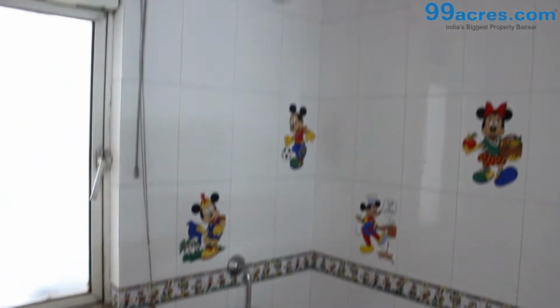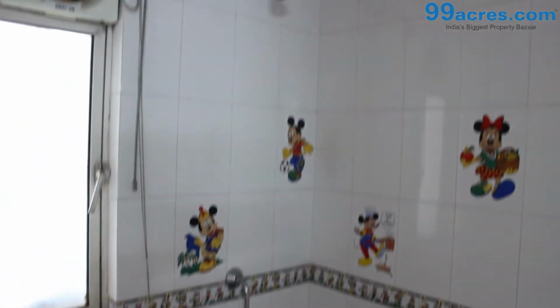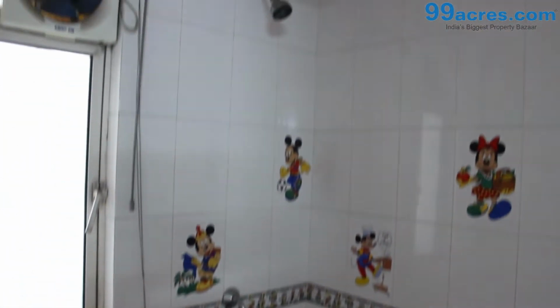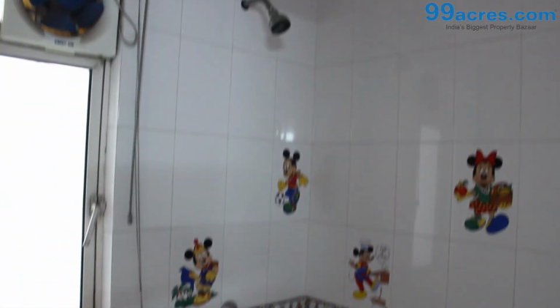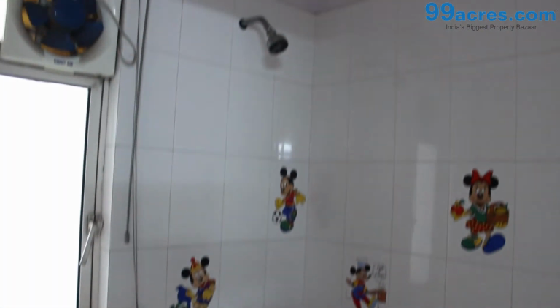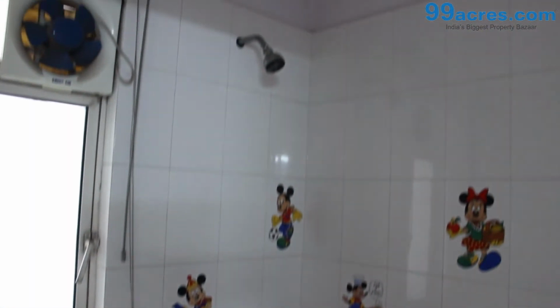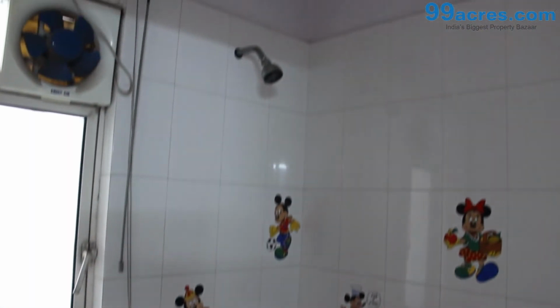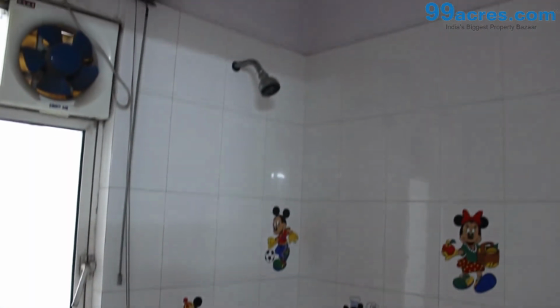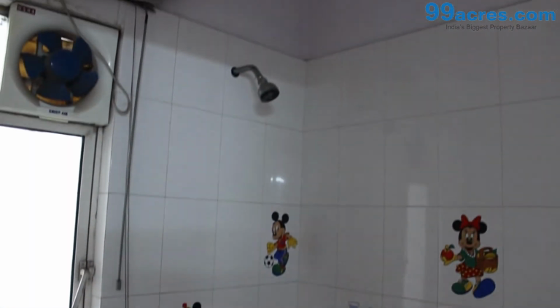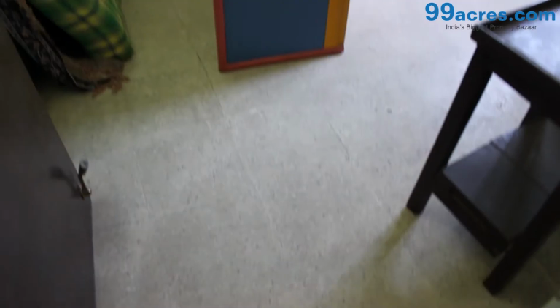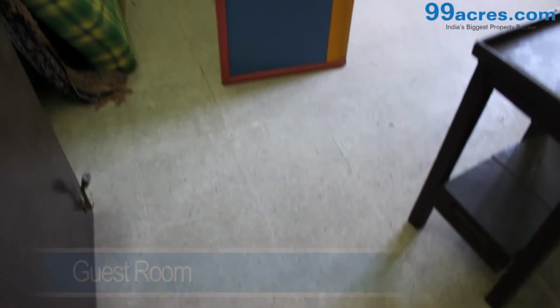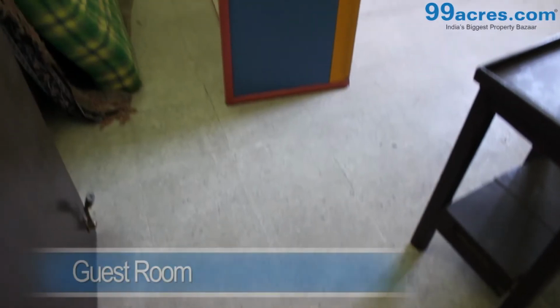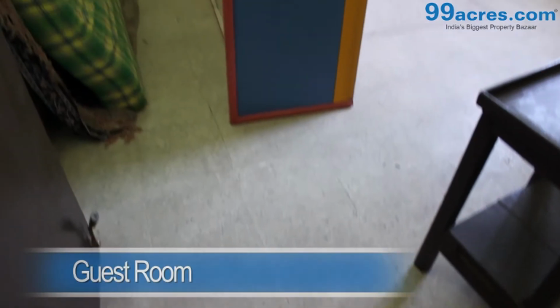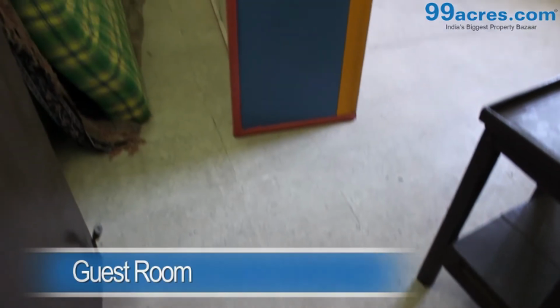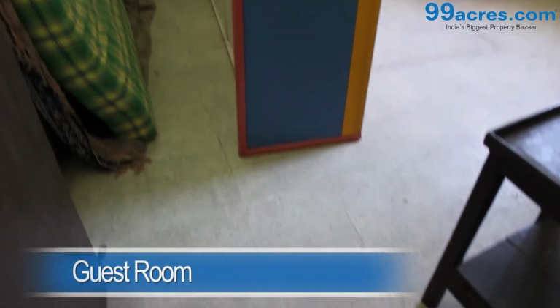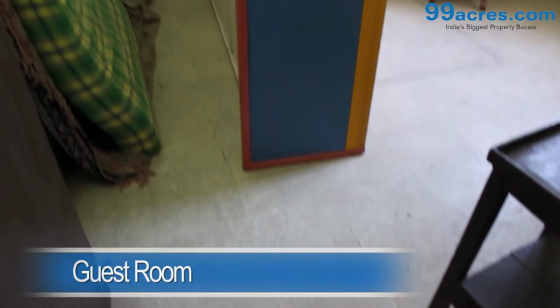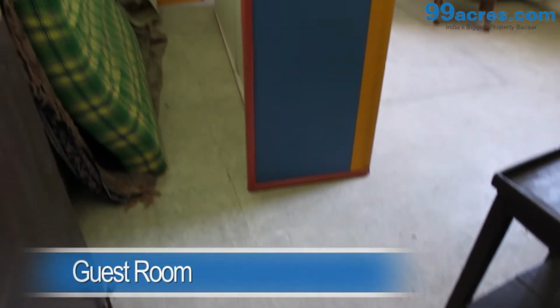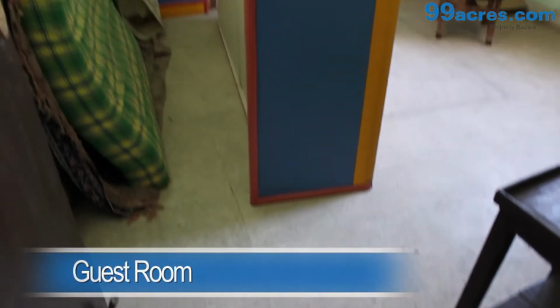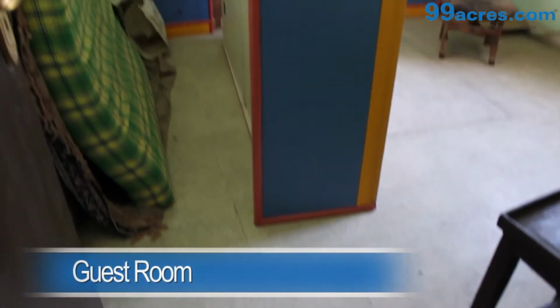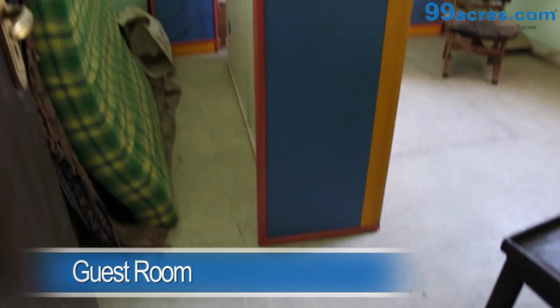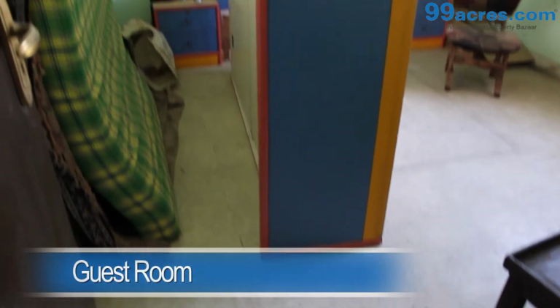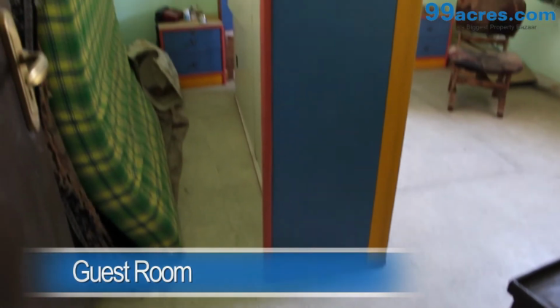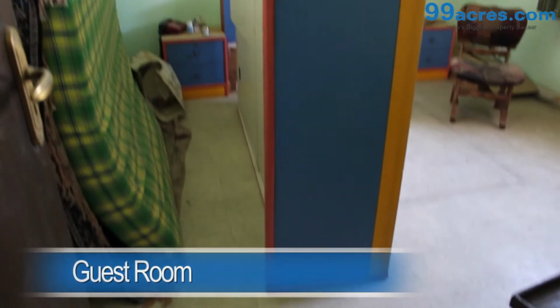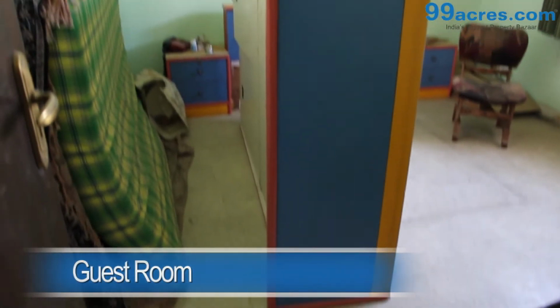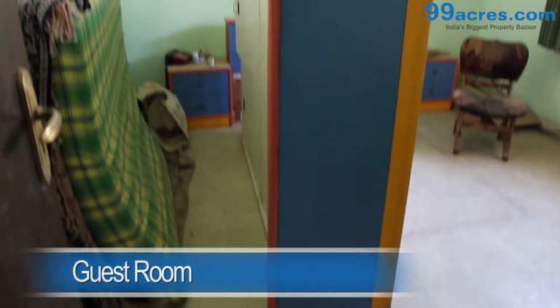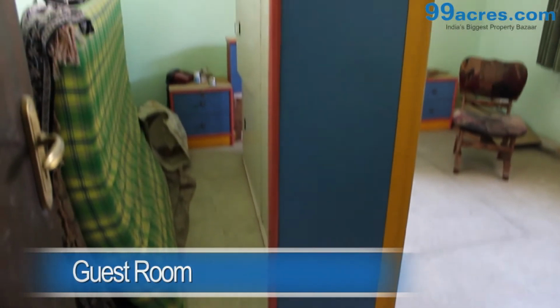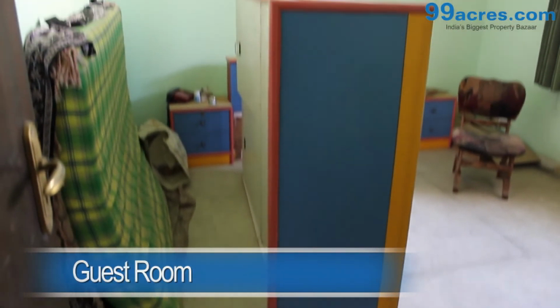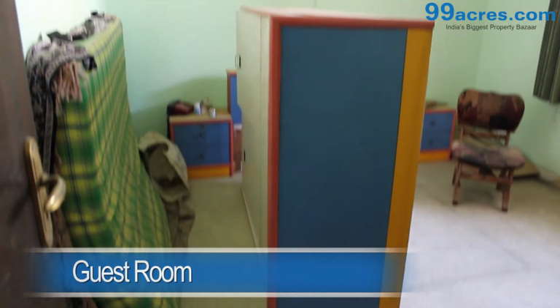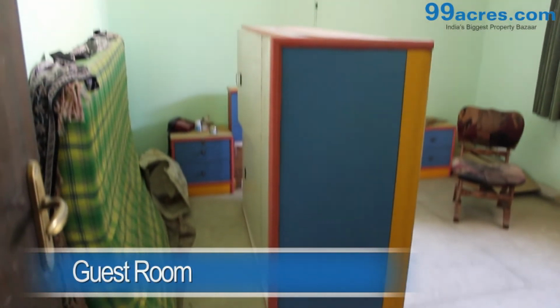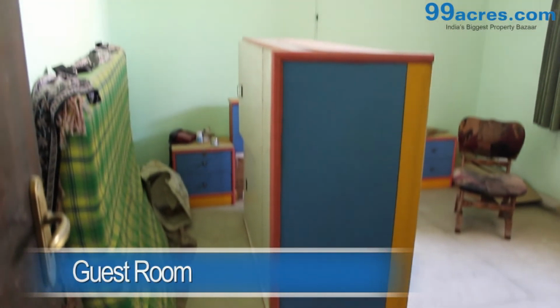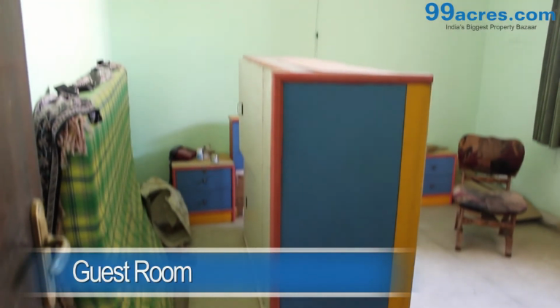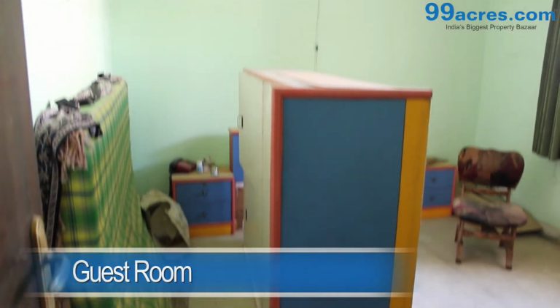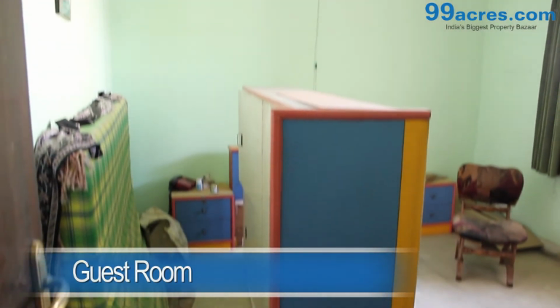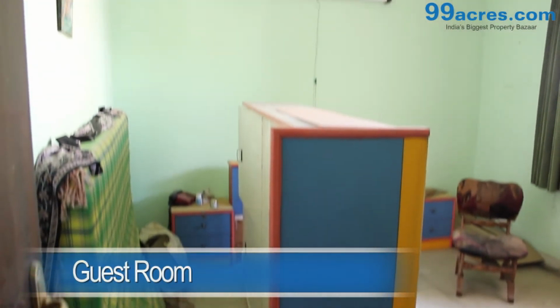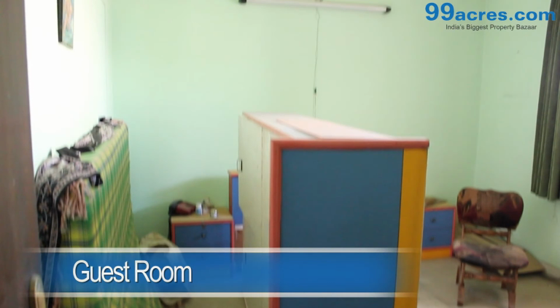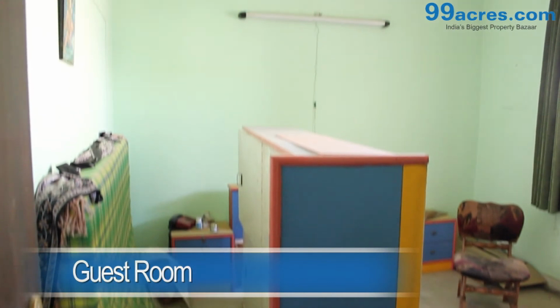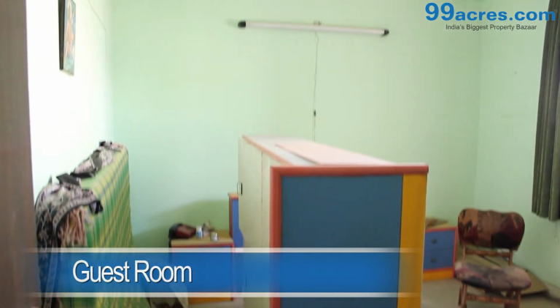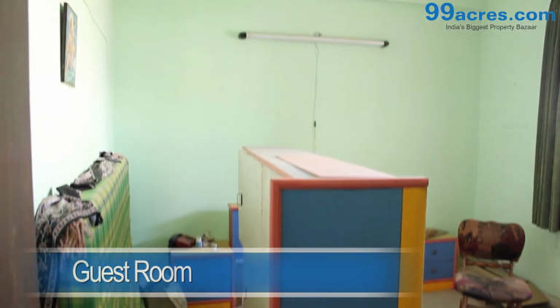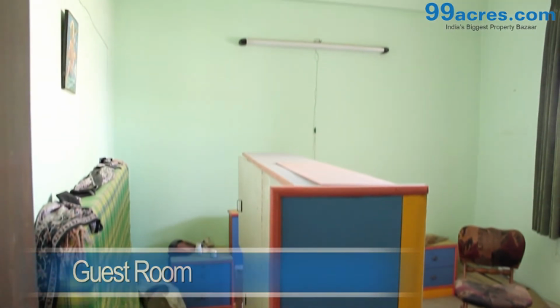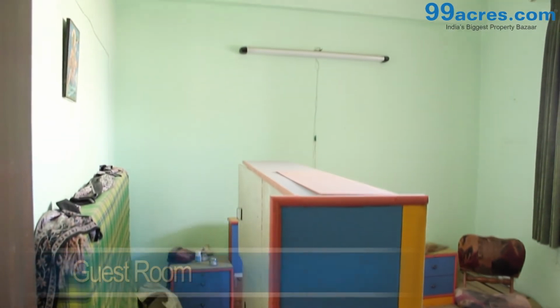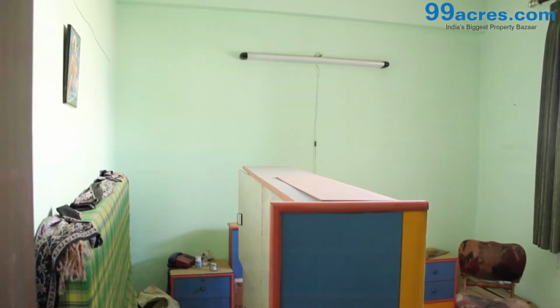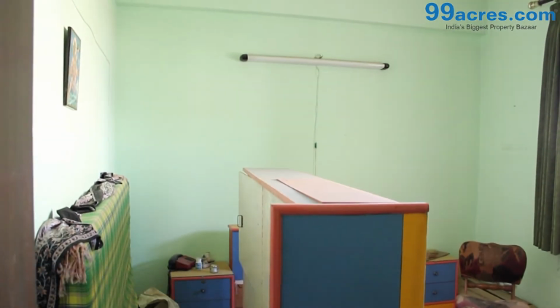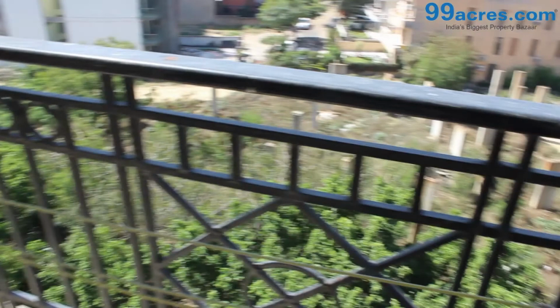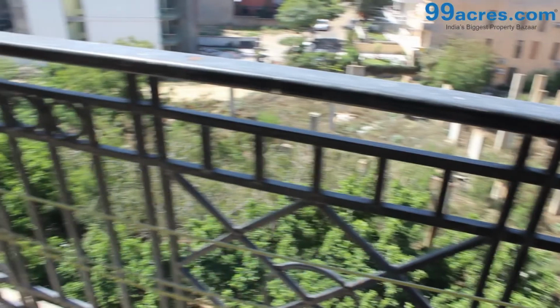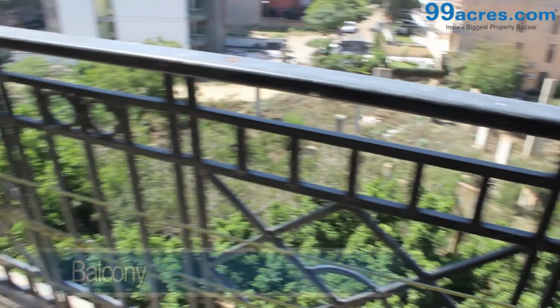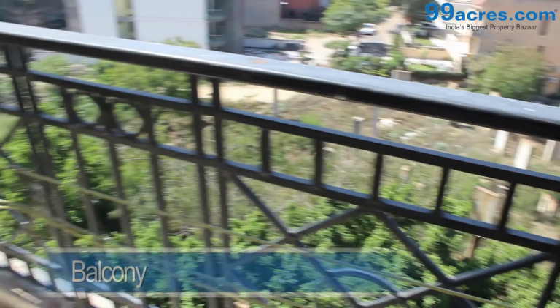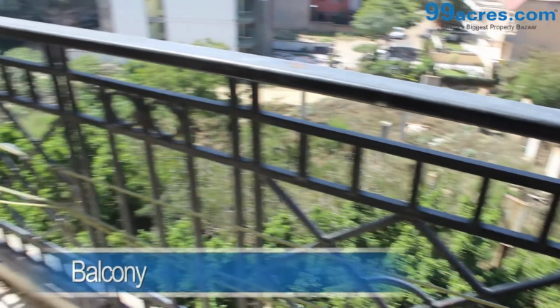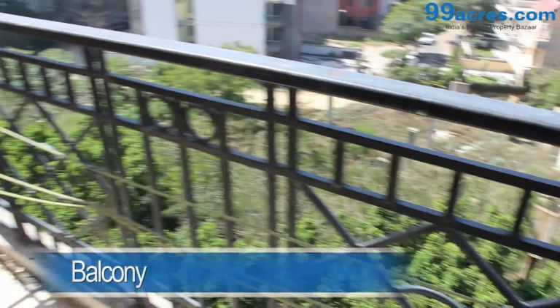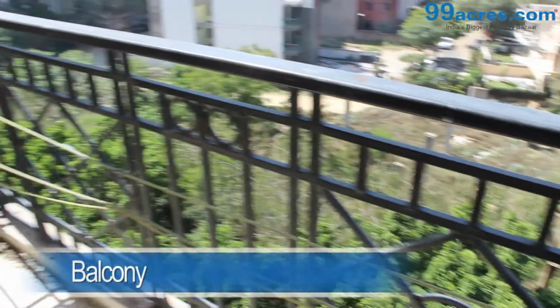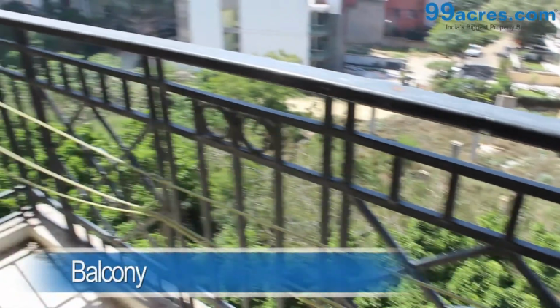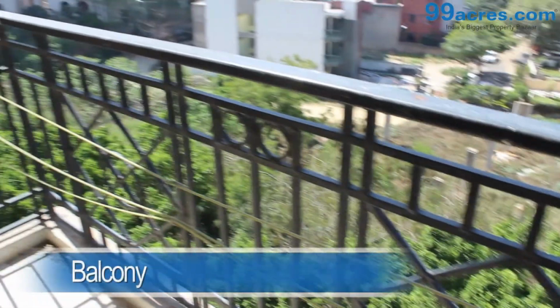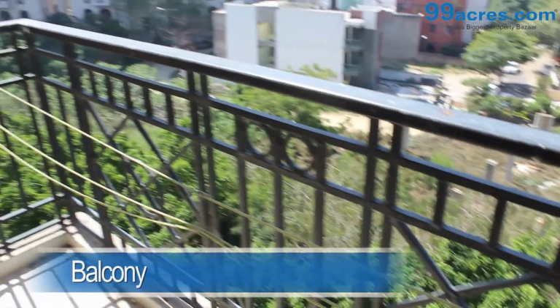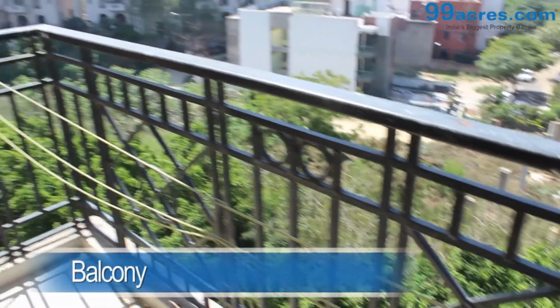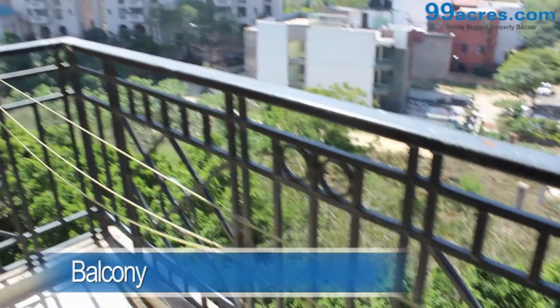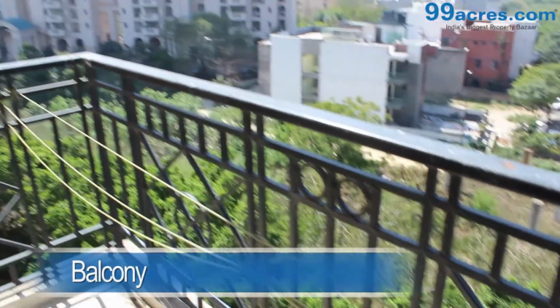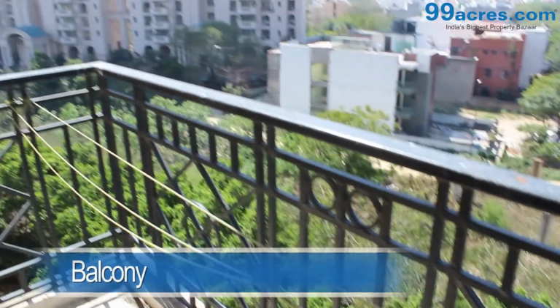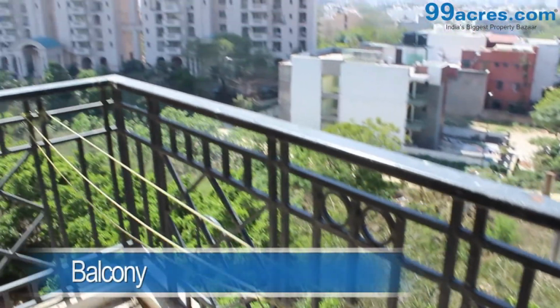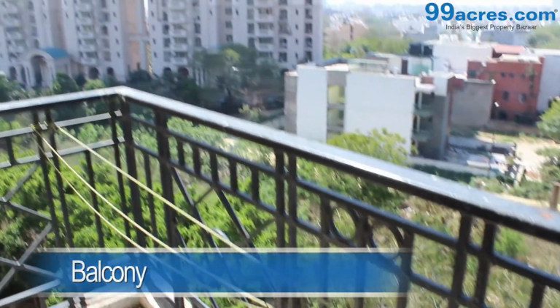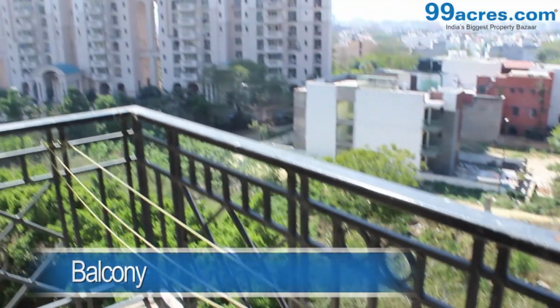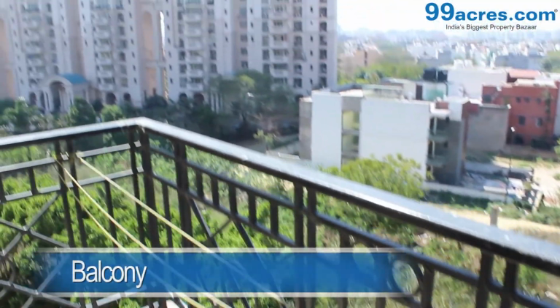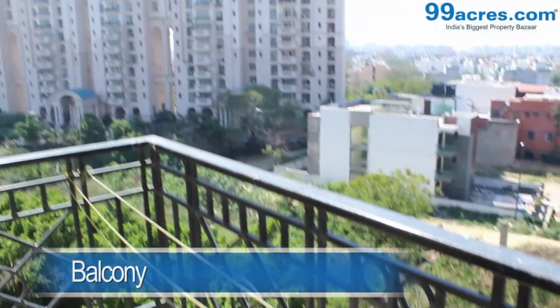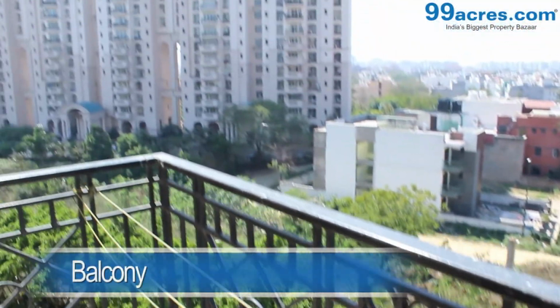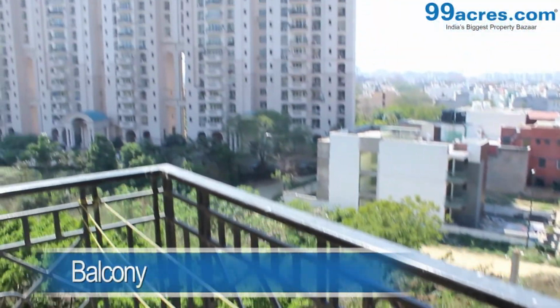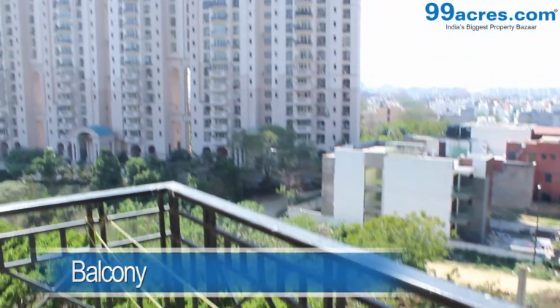The guest room also has mosaic flooring with a cupboard. There are two balconies in the apartment.